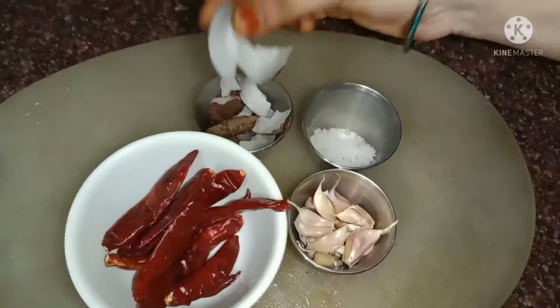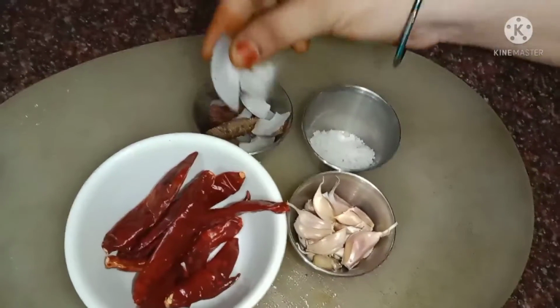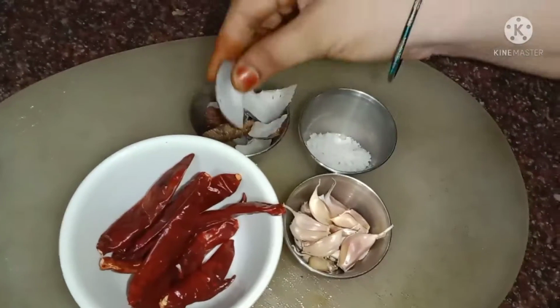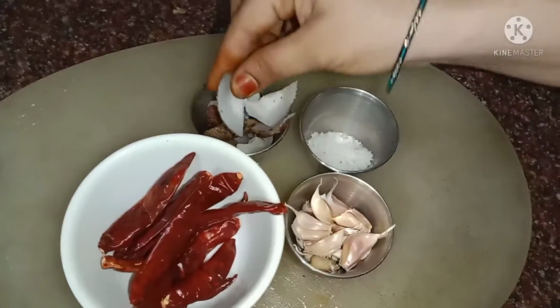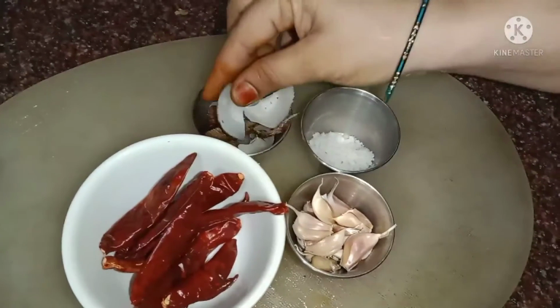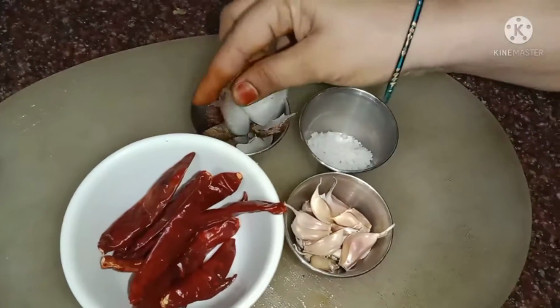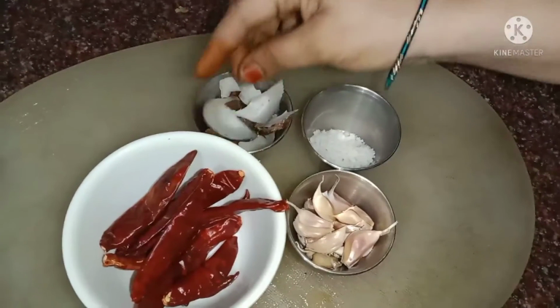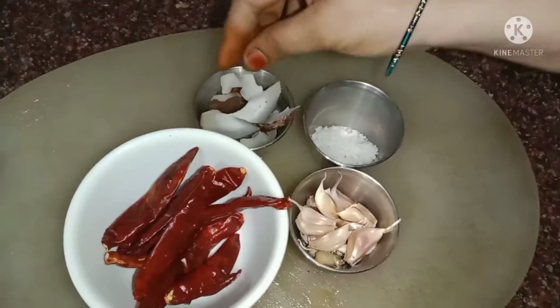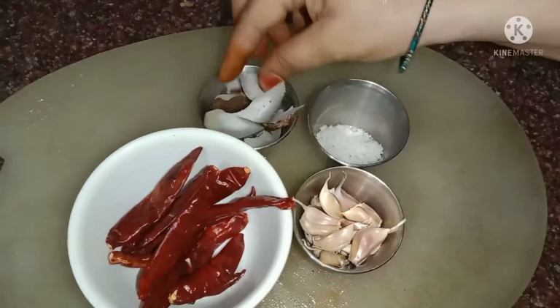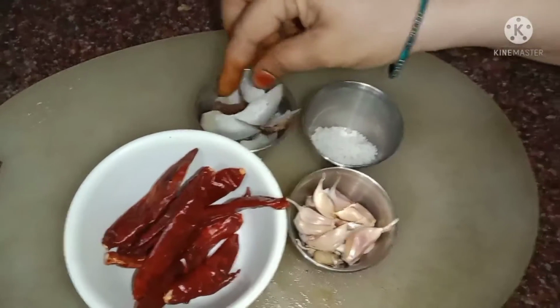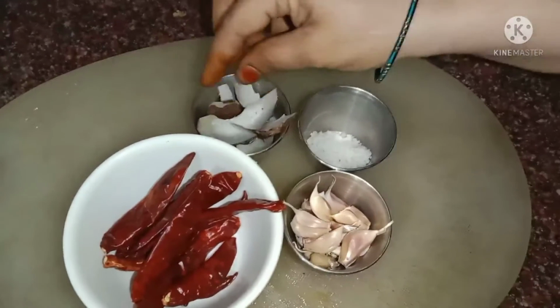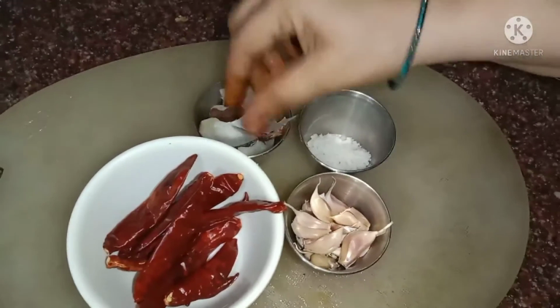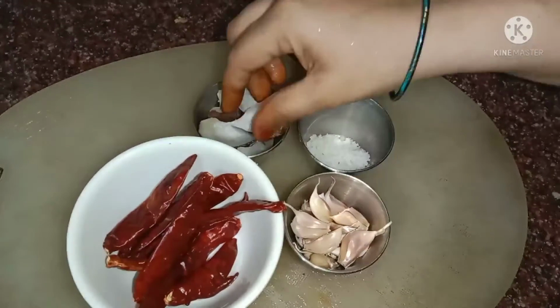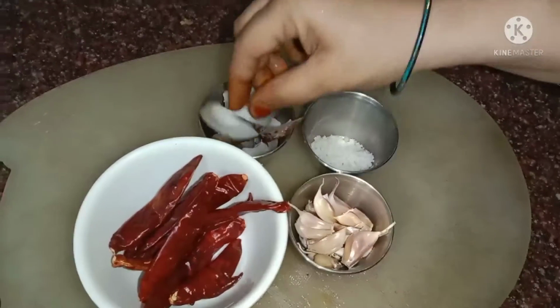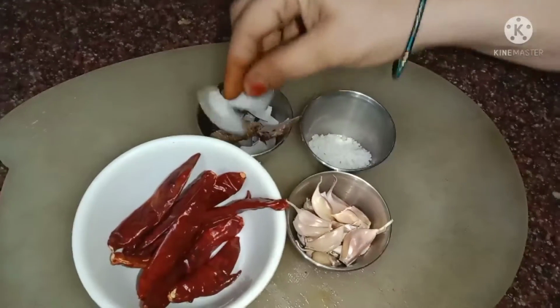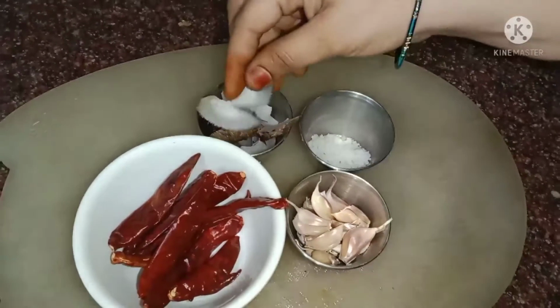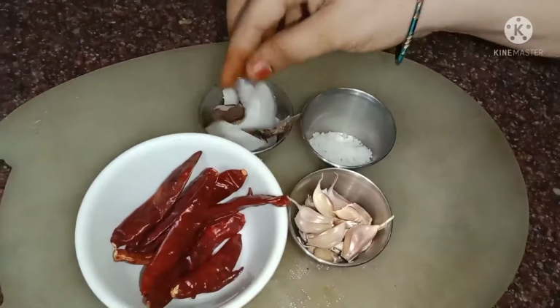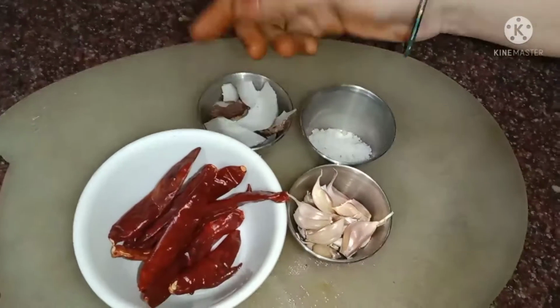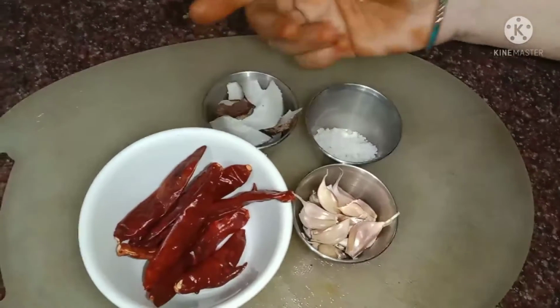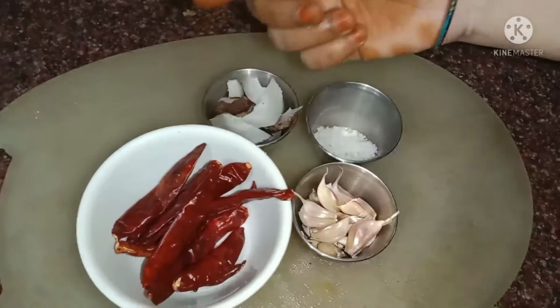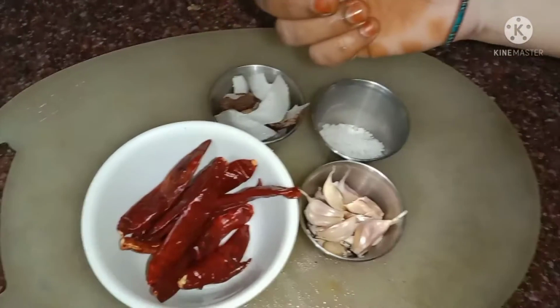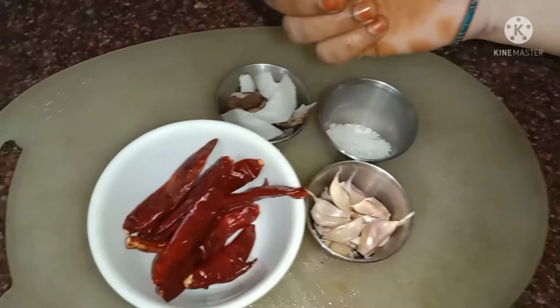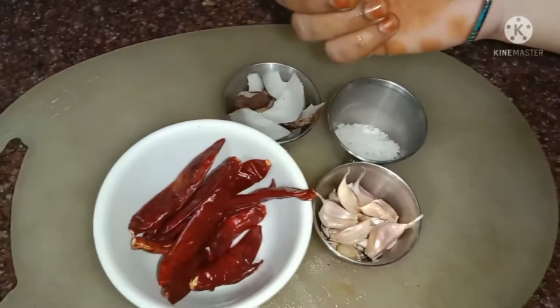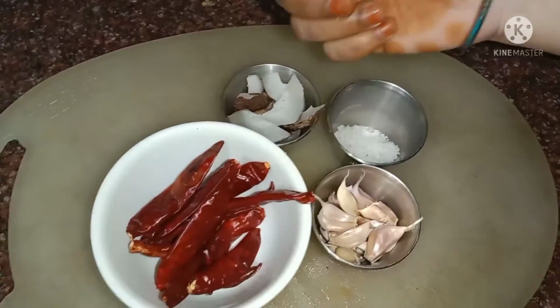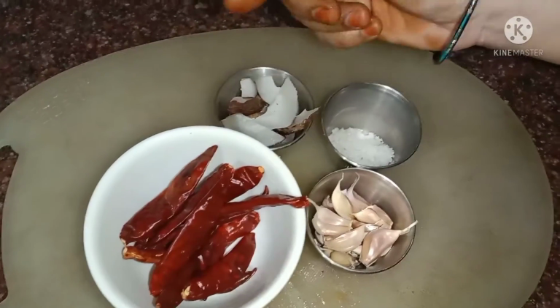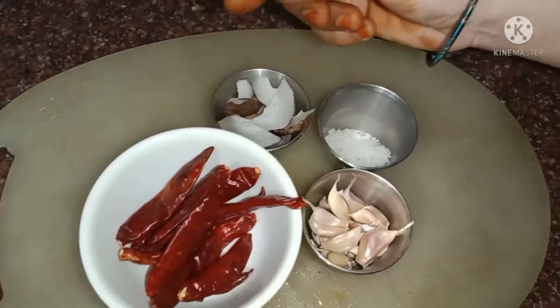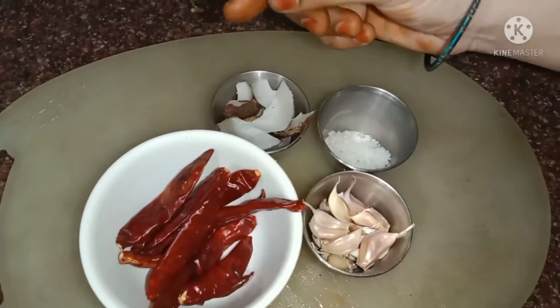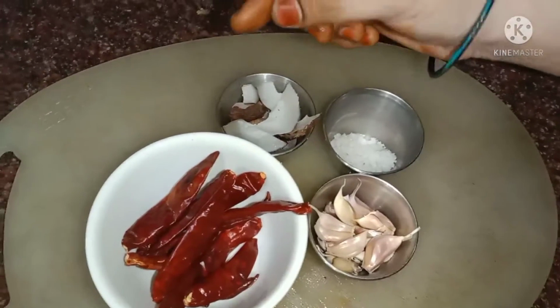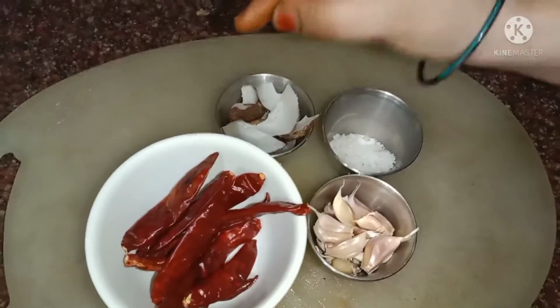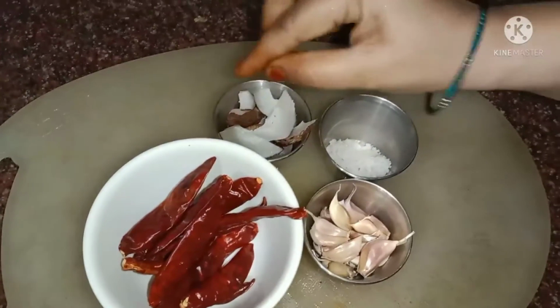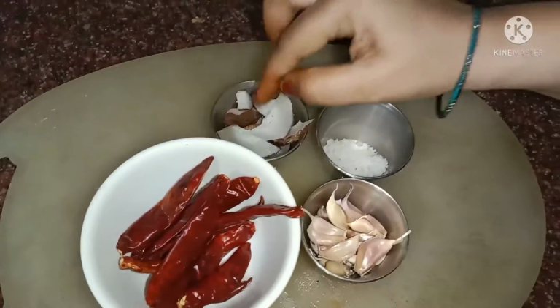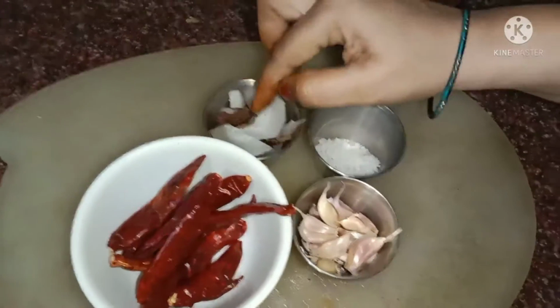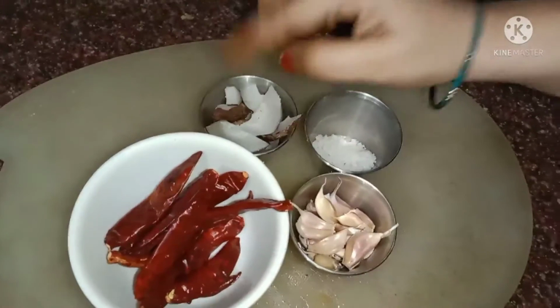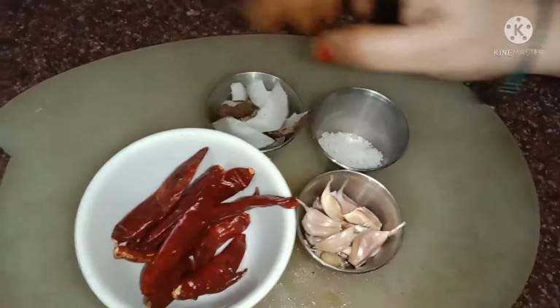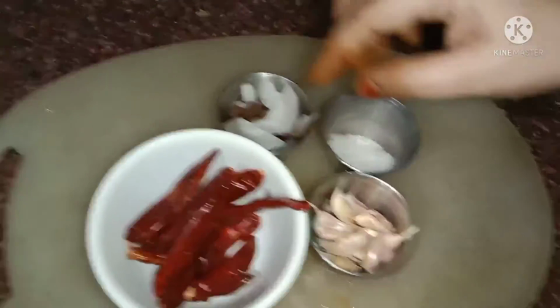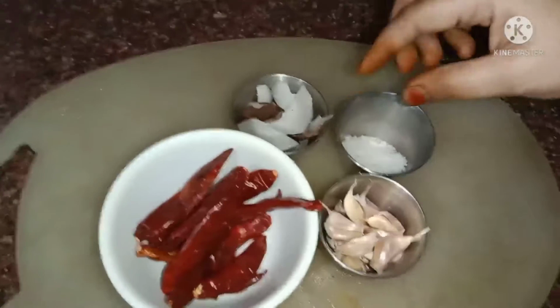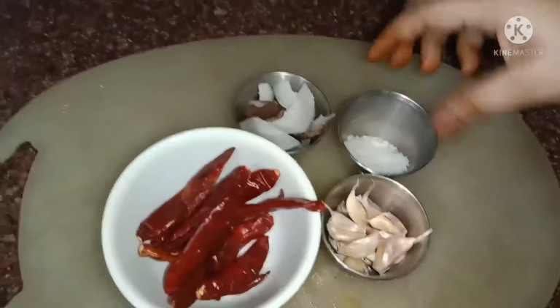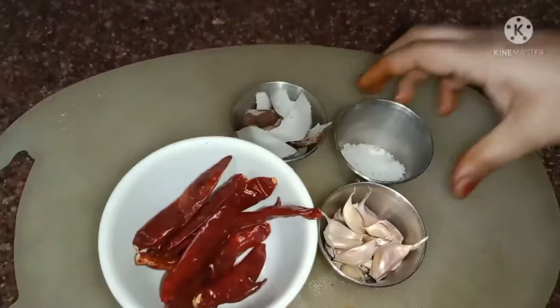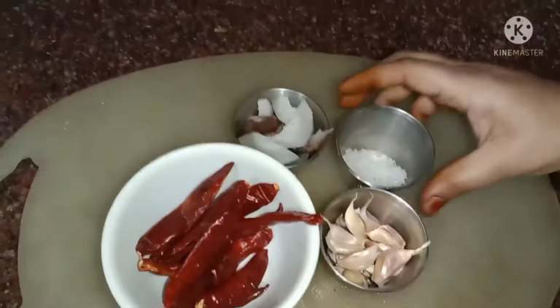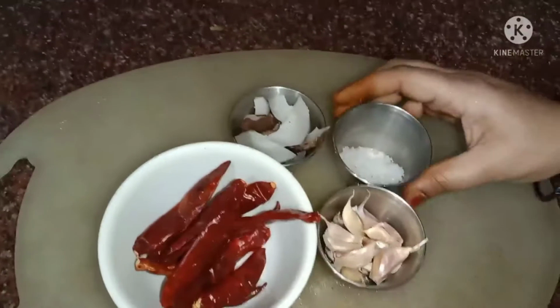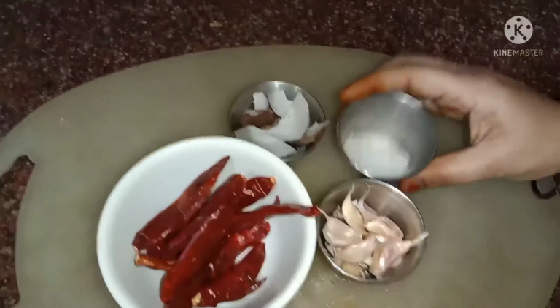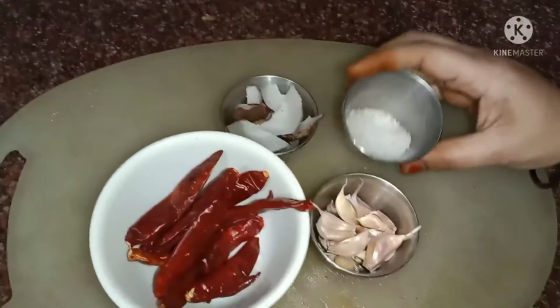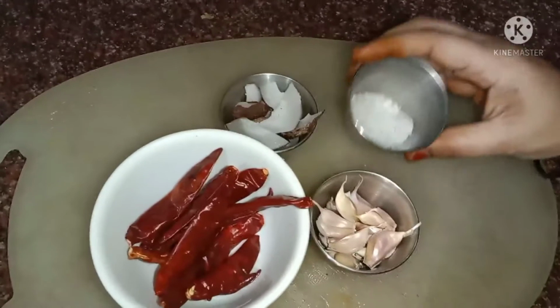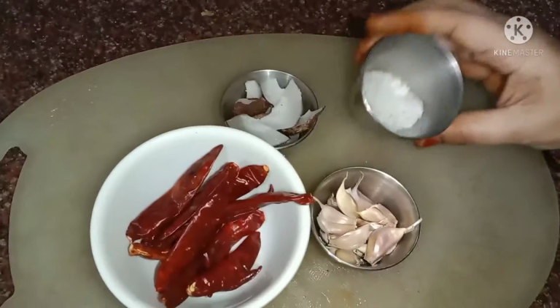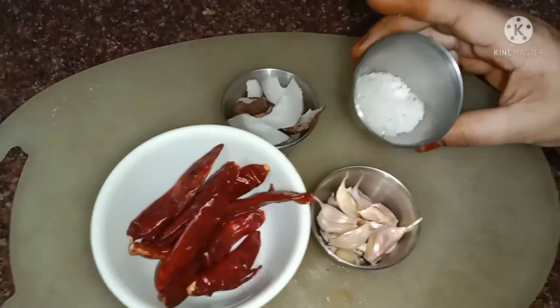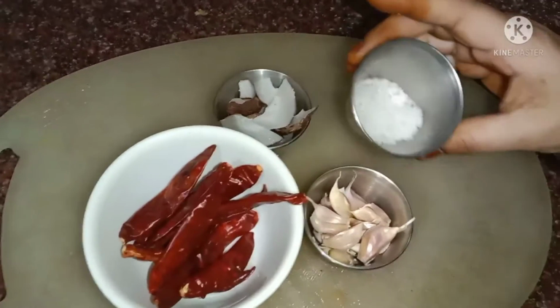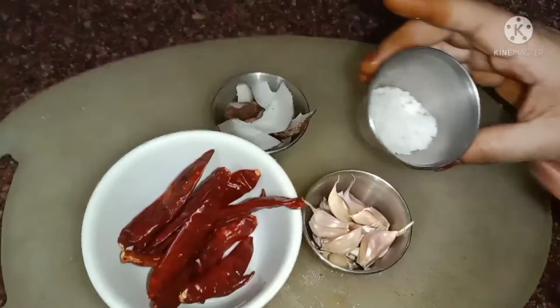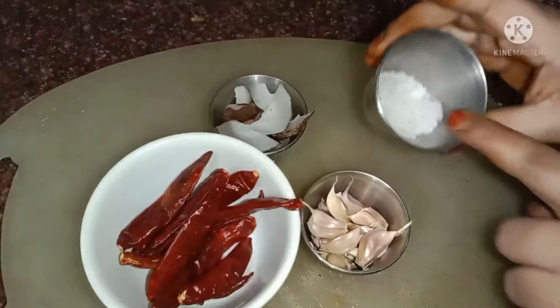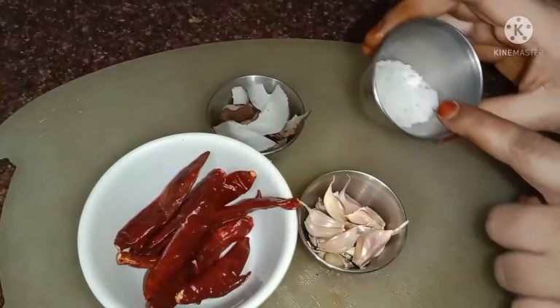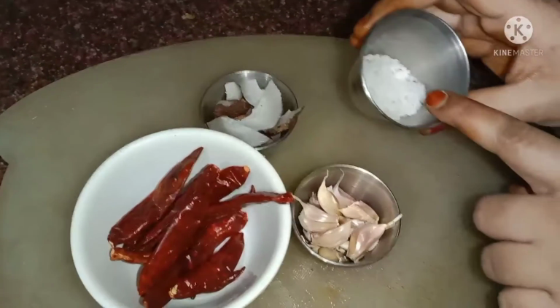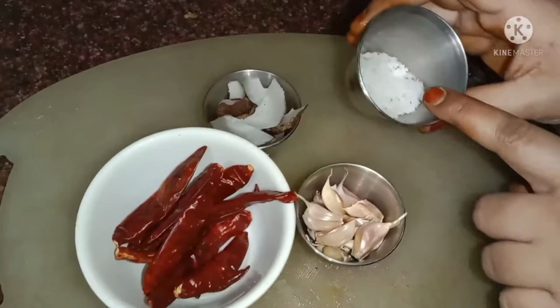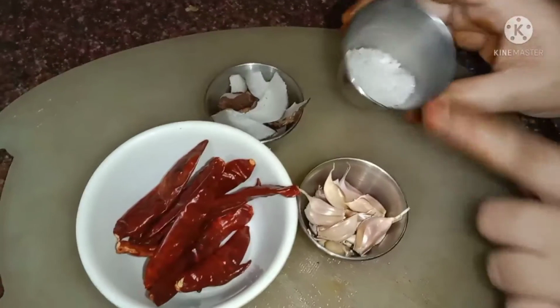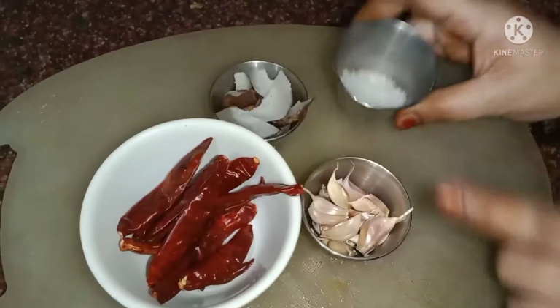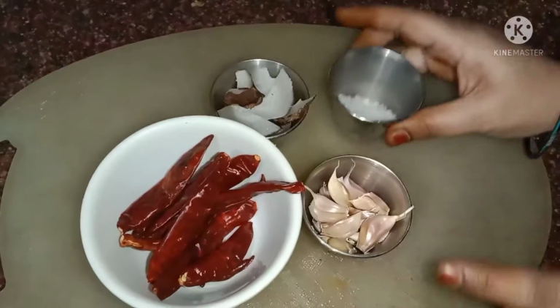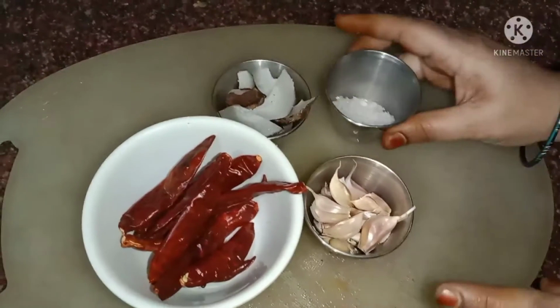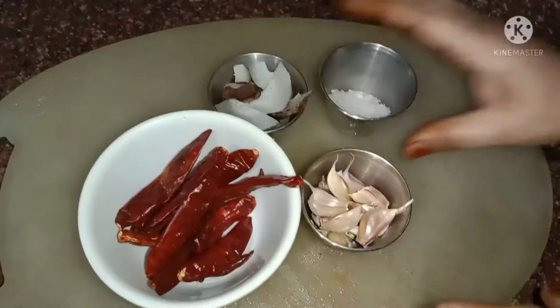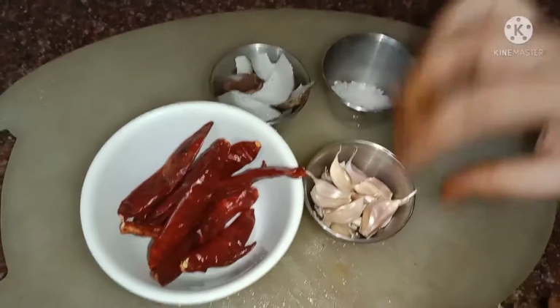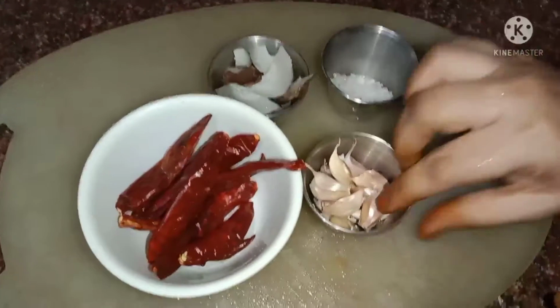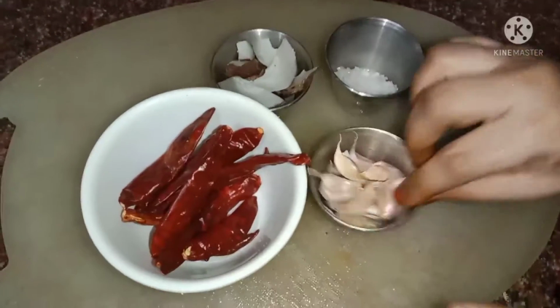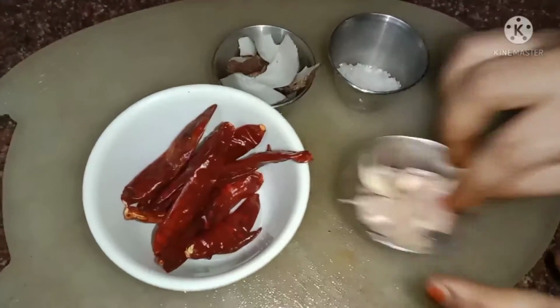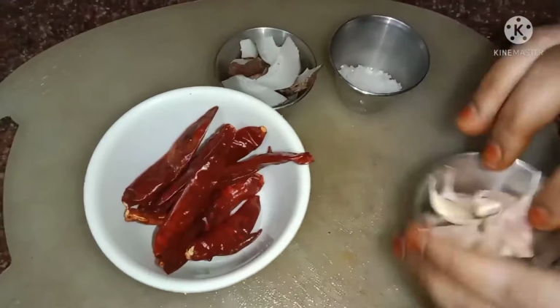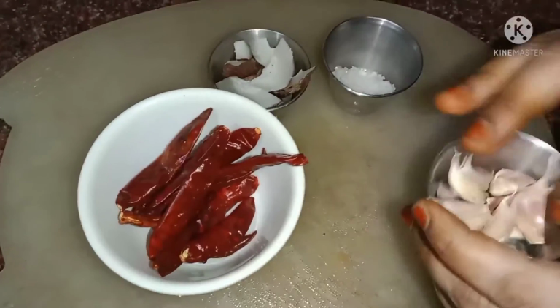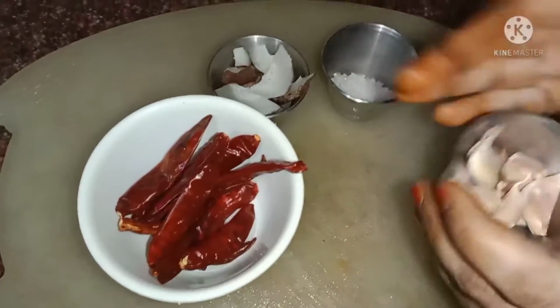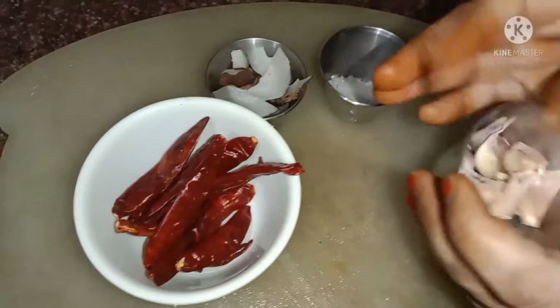Put it in the pan. Let's make the bread for the bread and the bread.